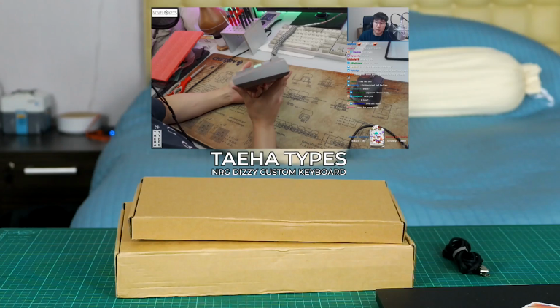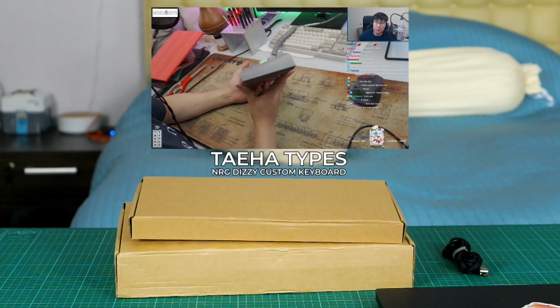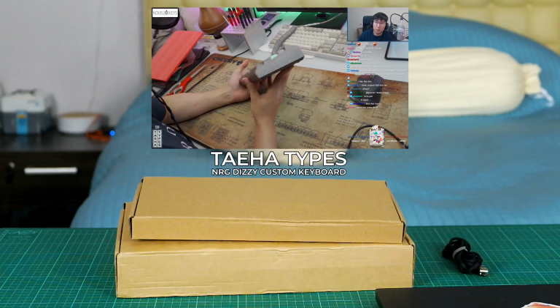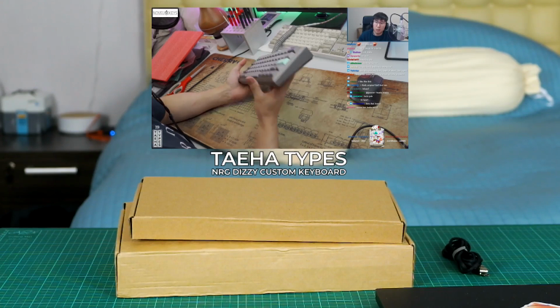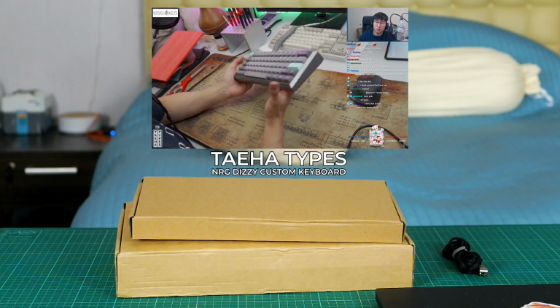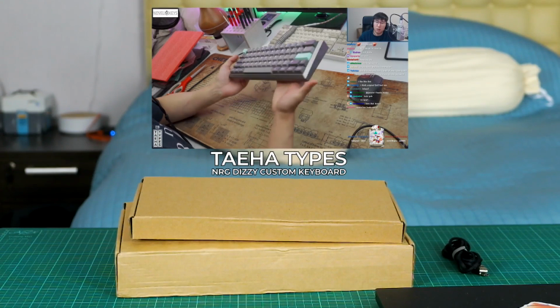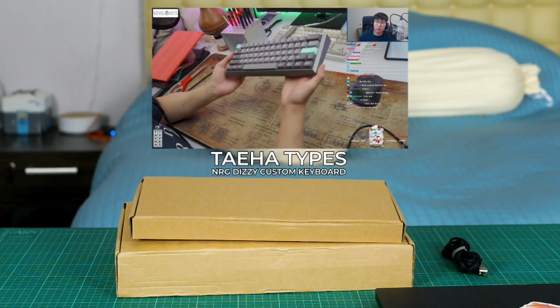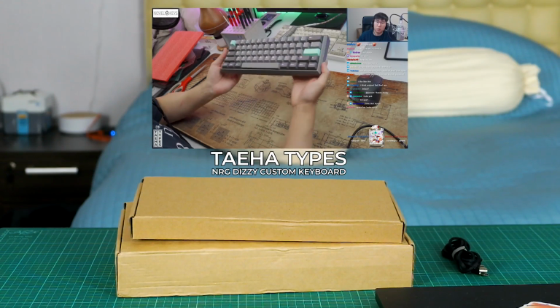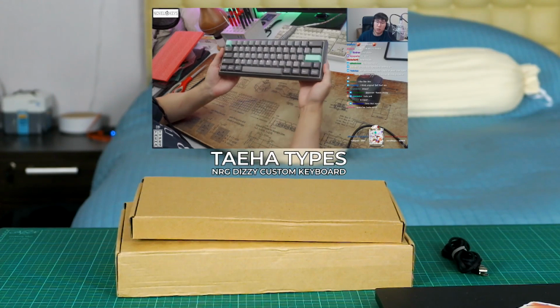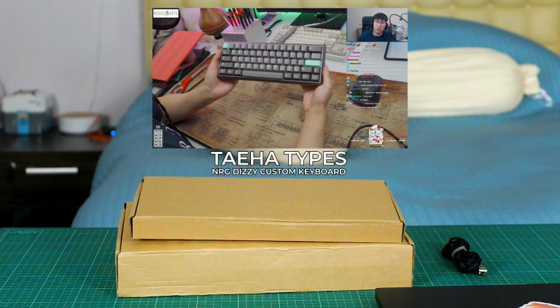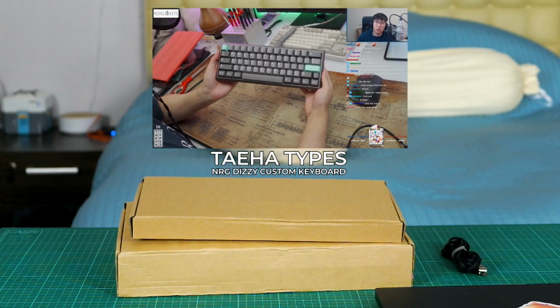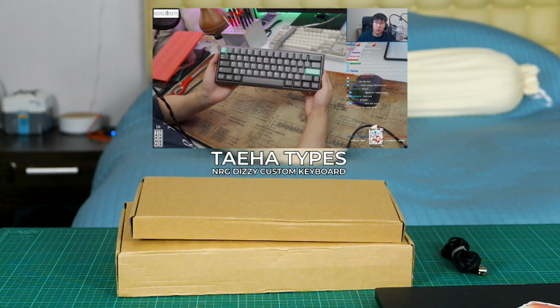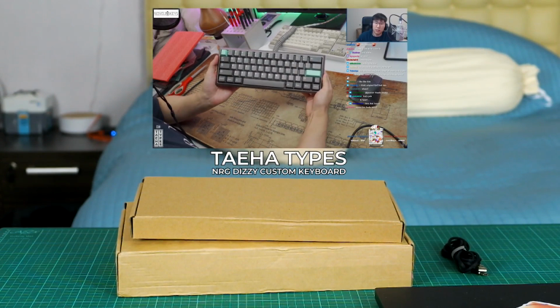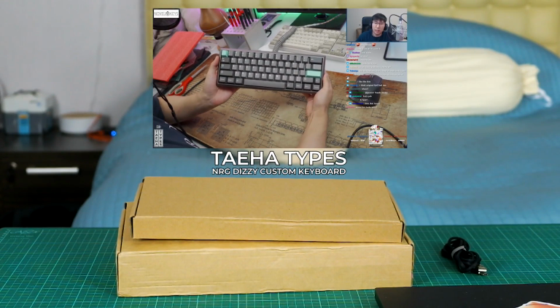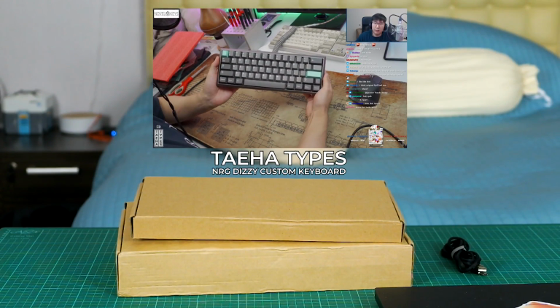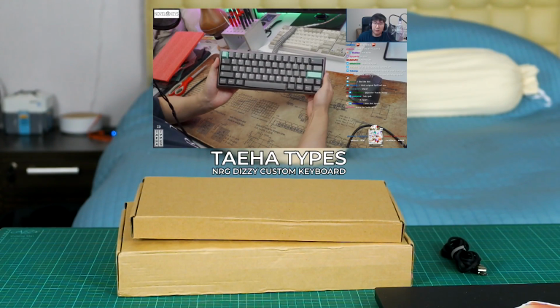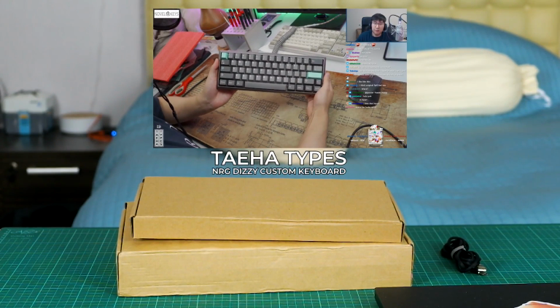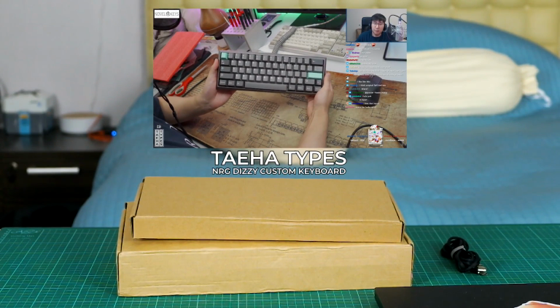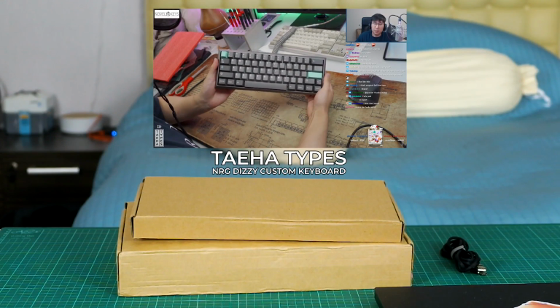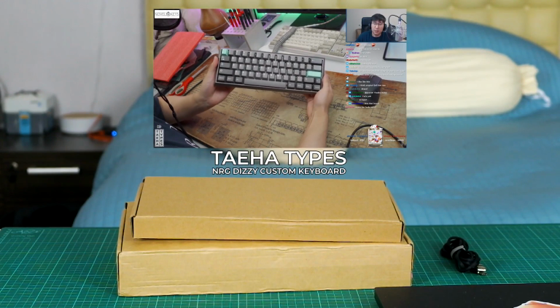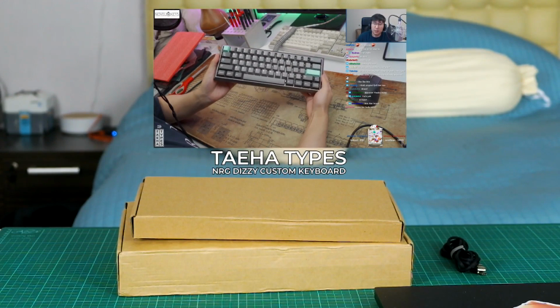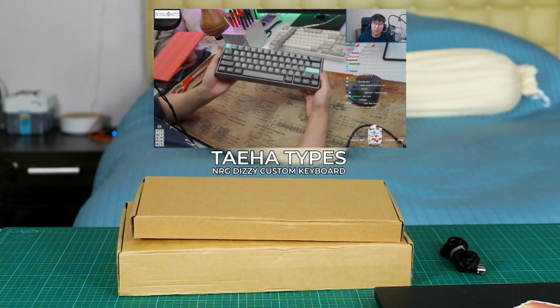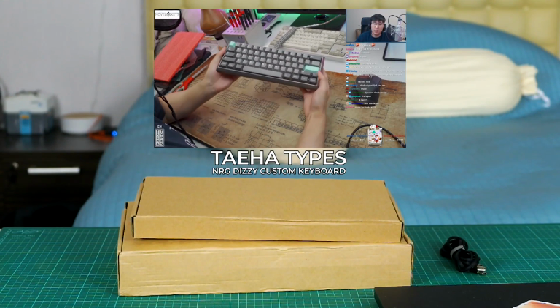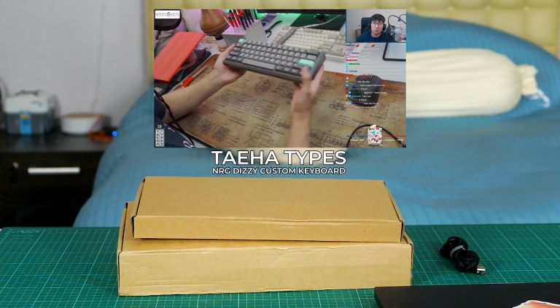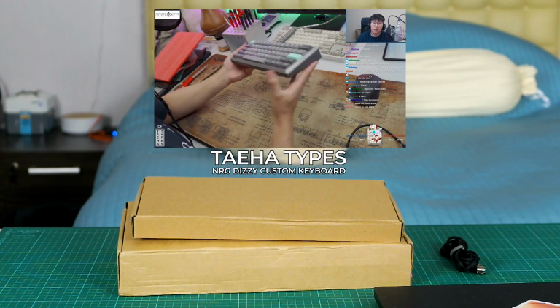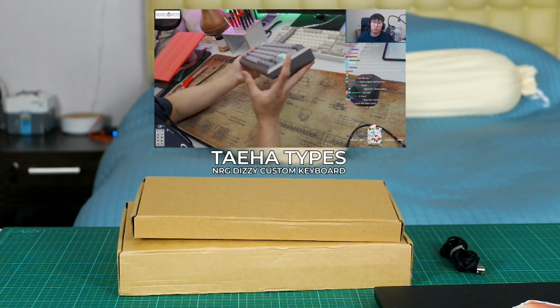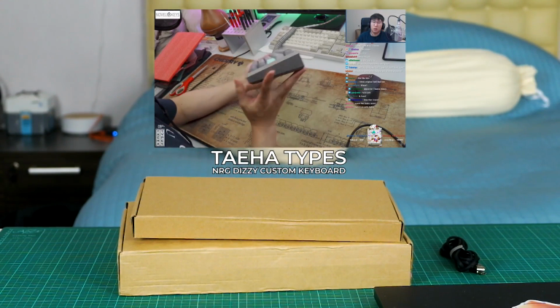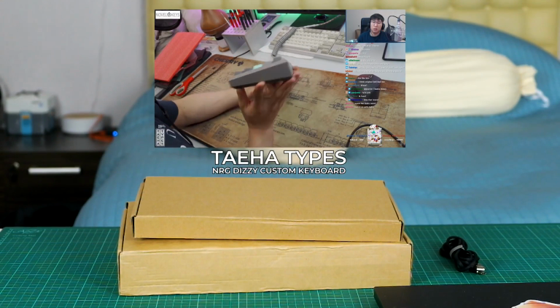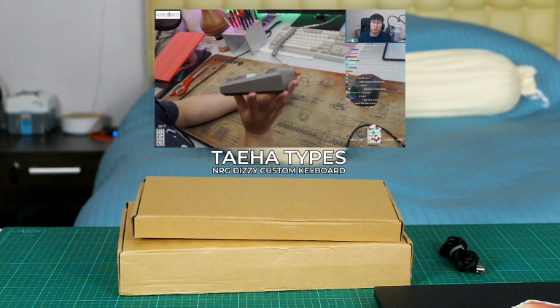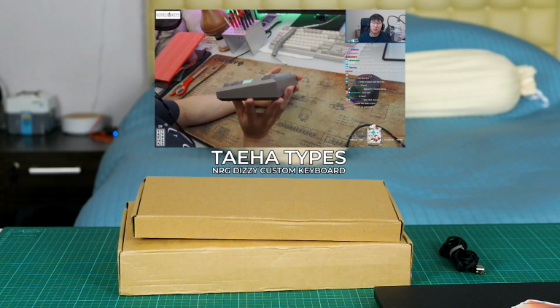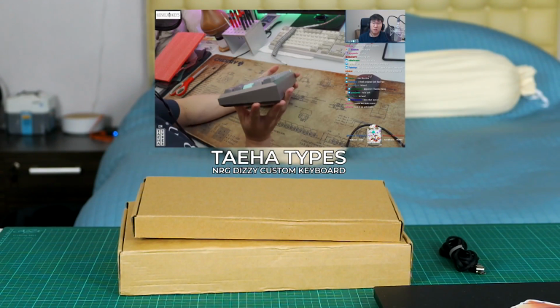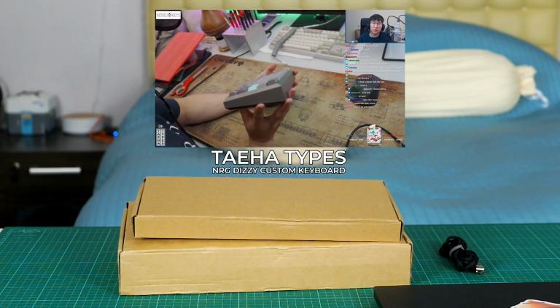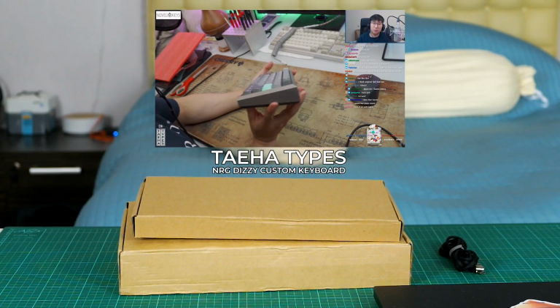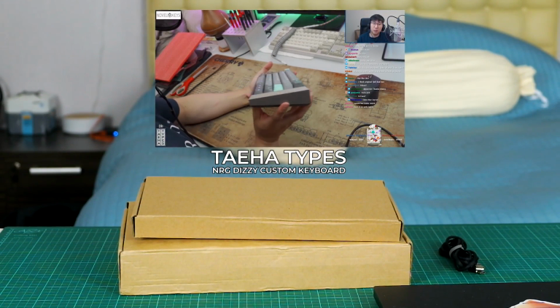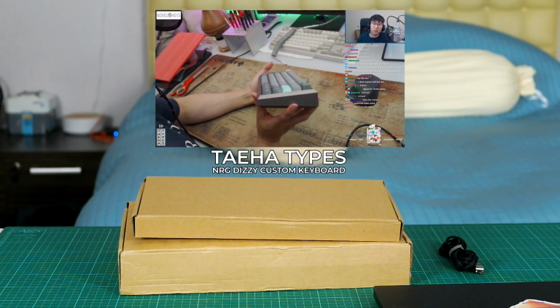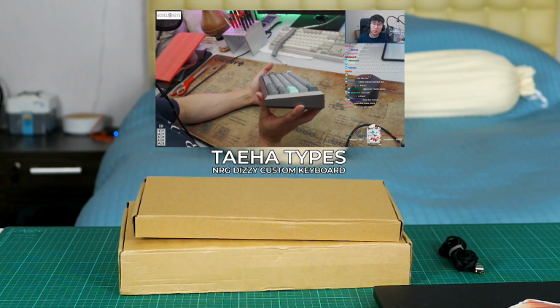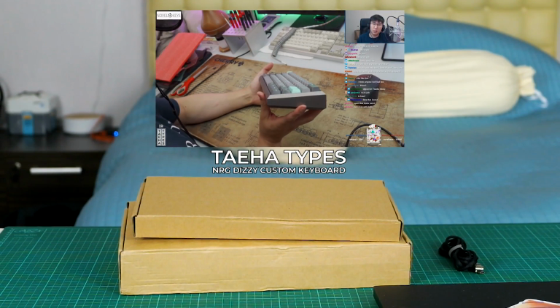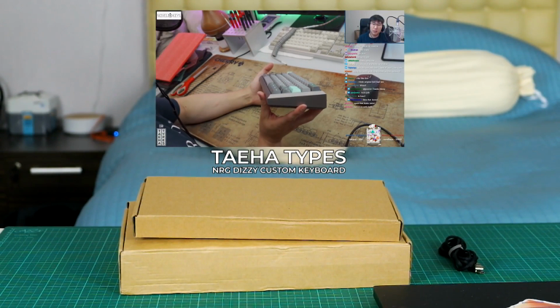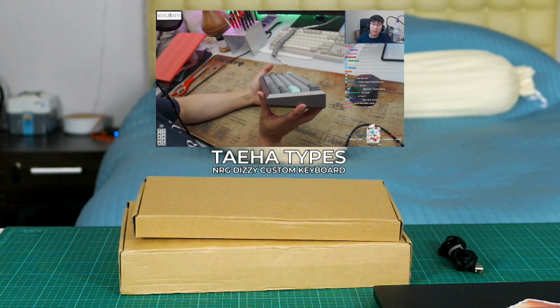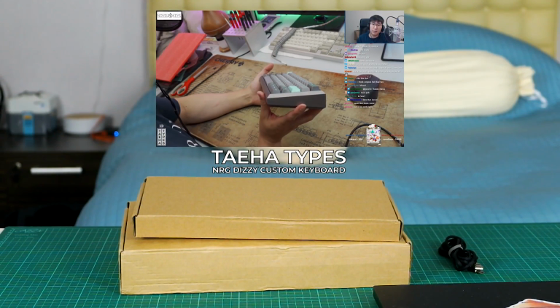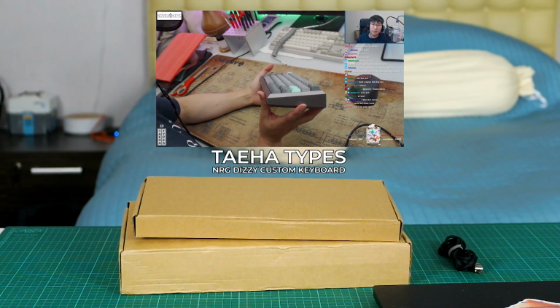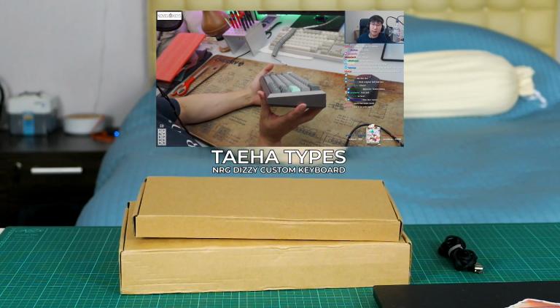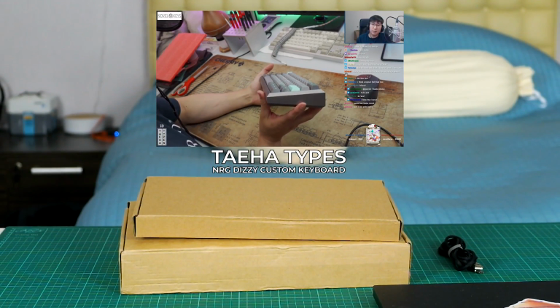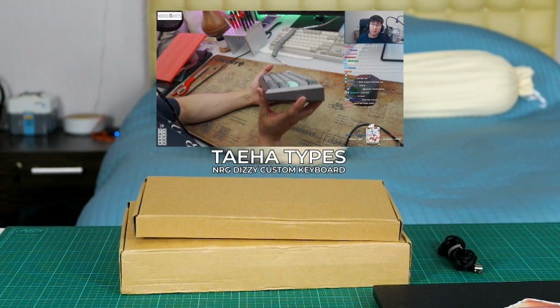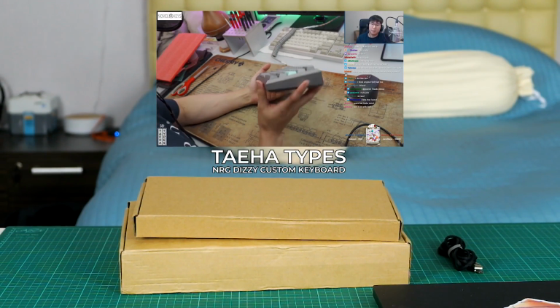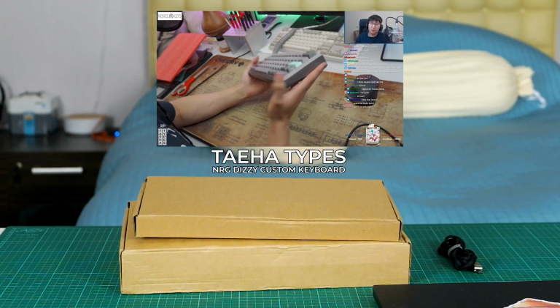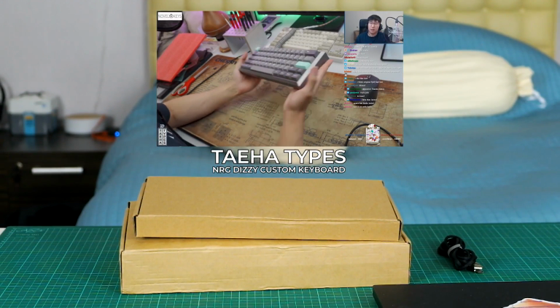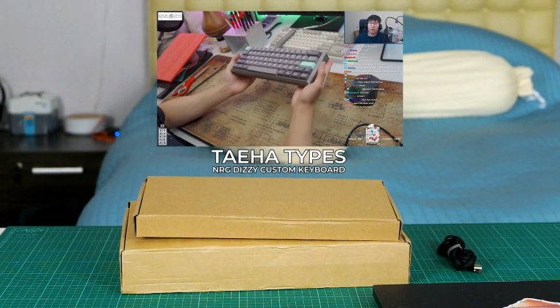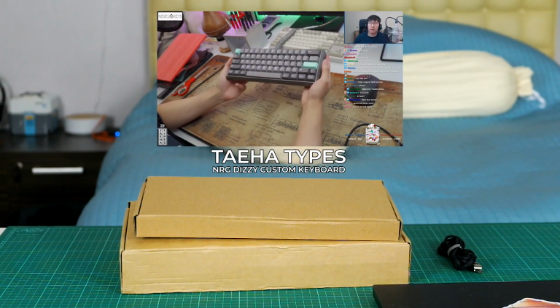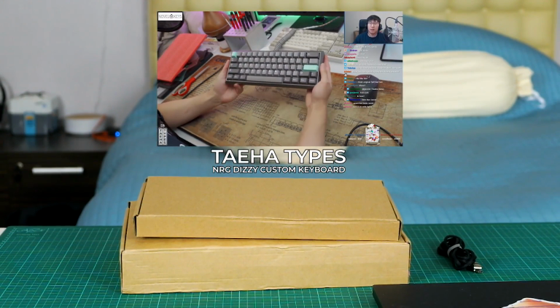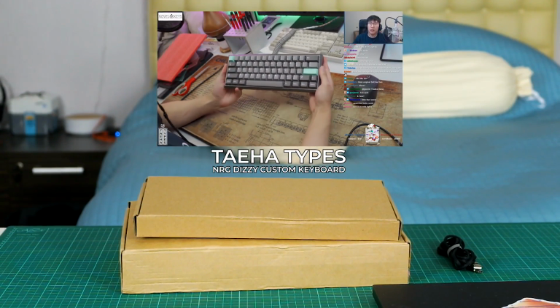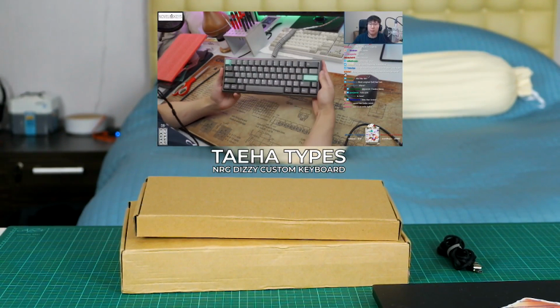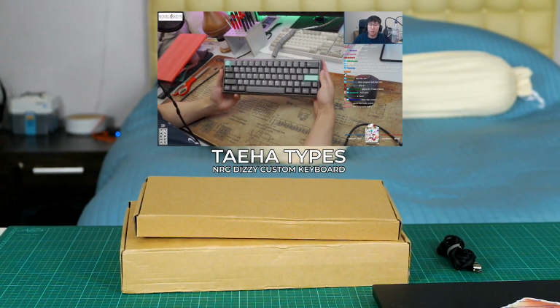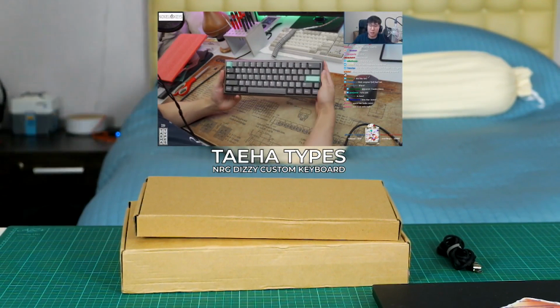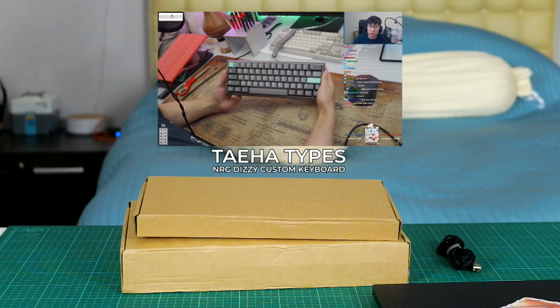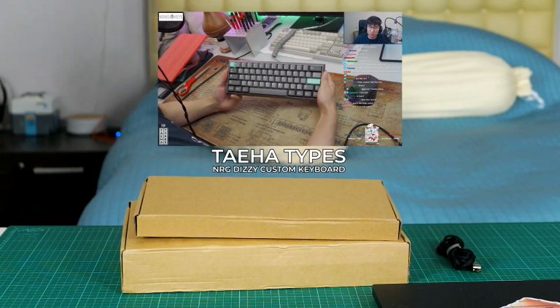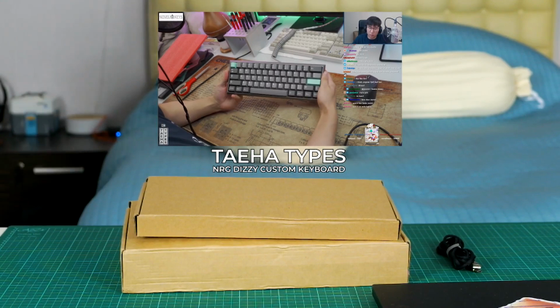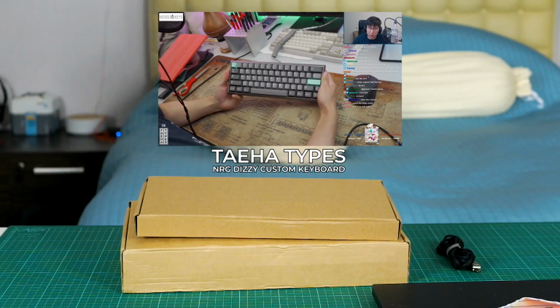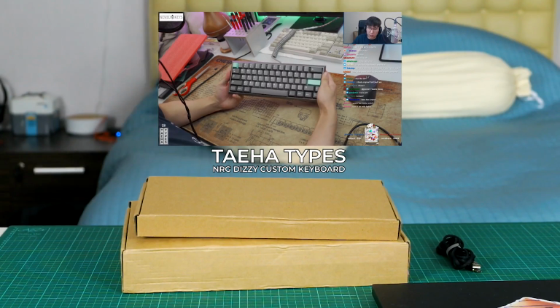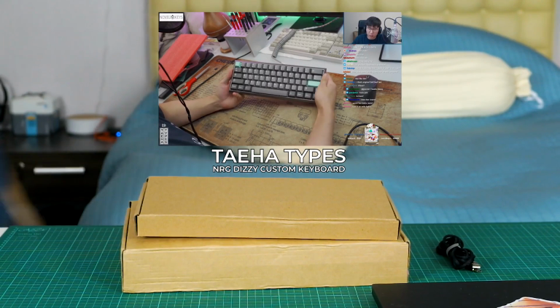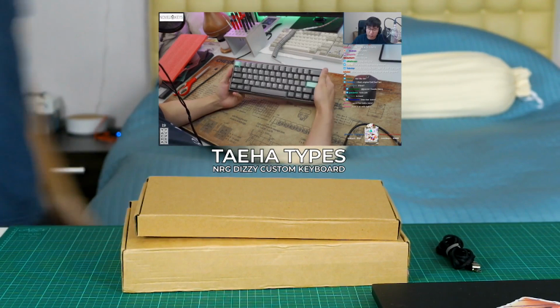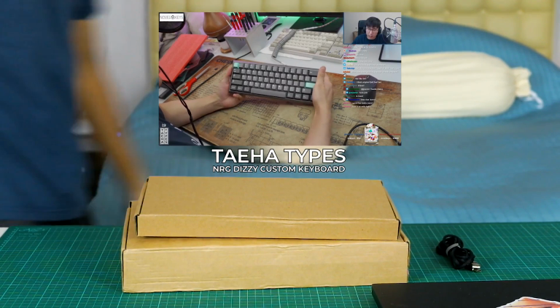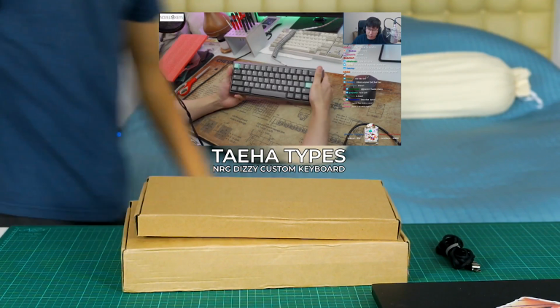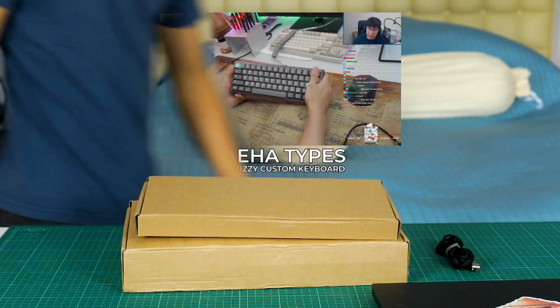The spacebar looks weird. Yes, I flipped it. The spacebar is flipped. I'm just recreating it.